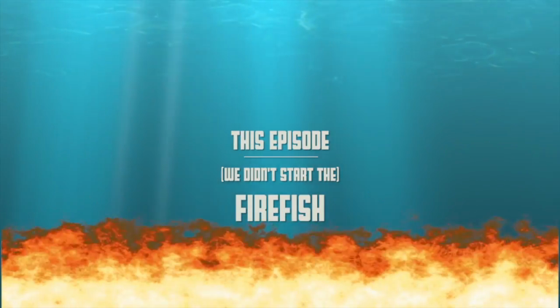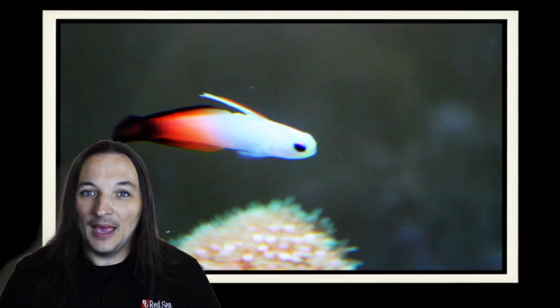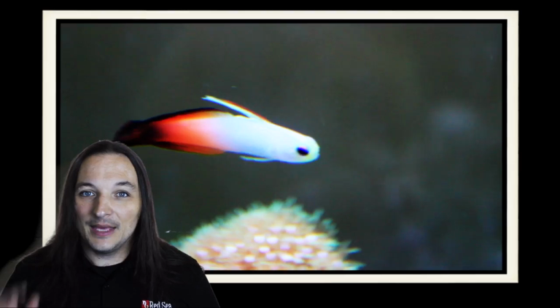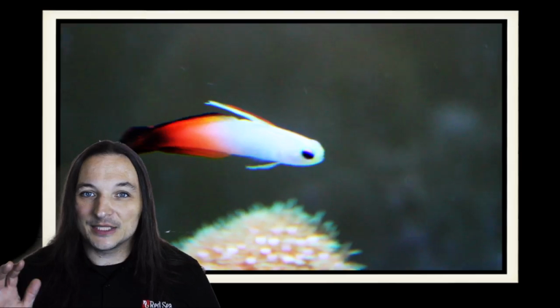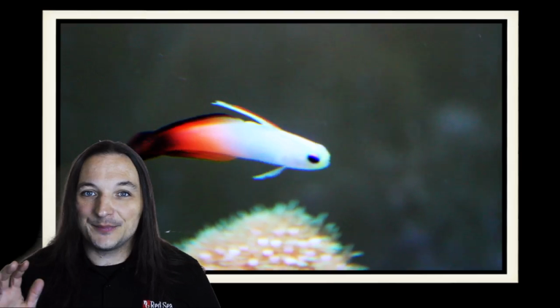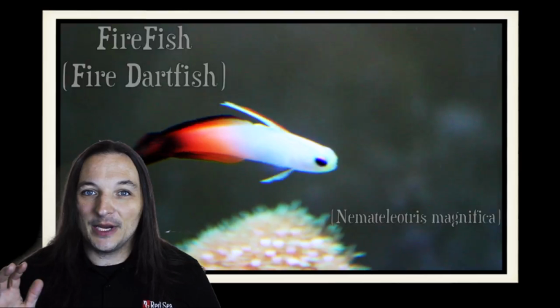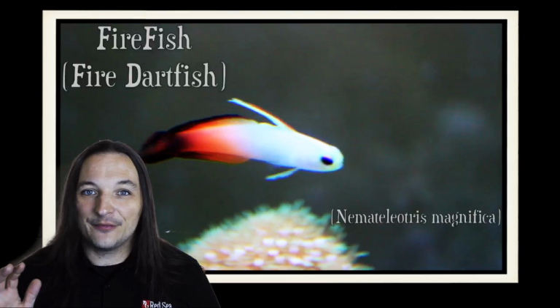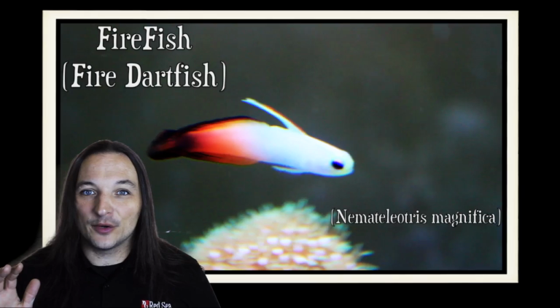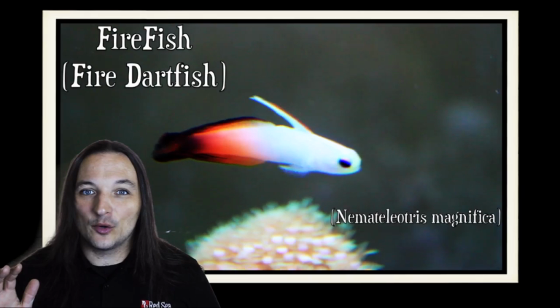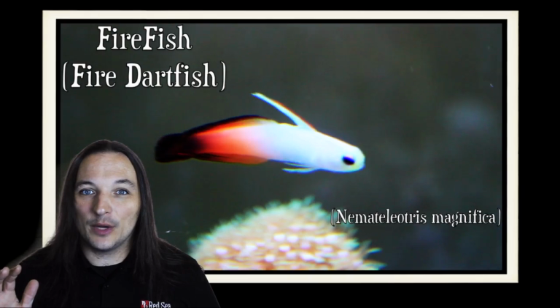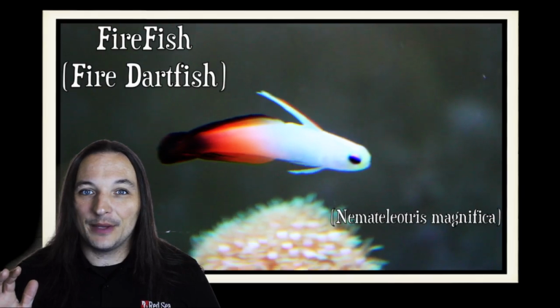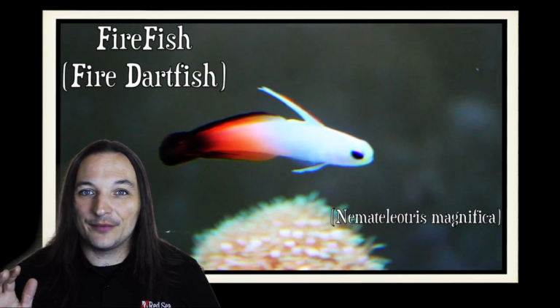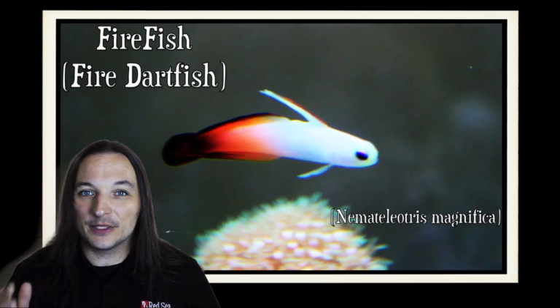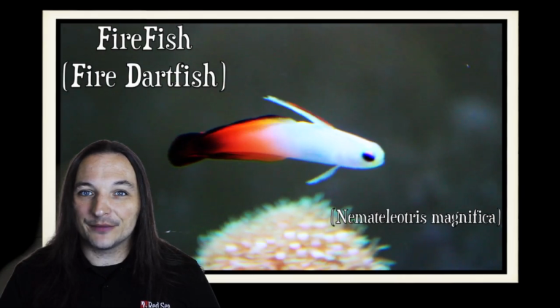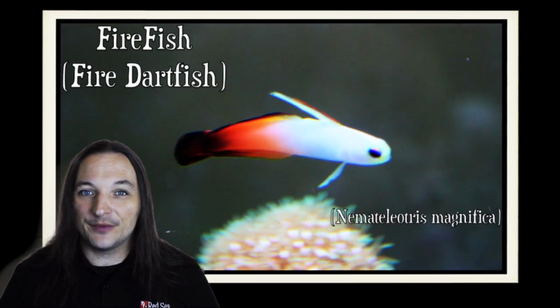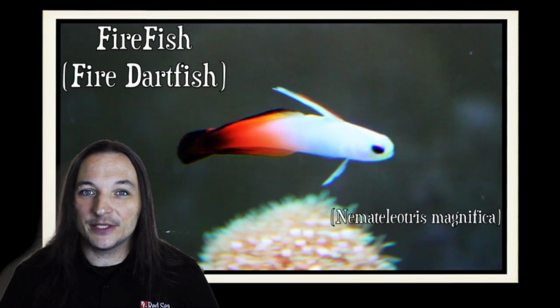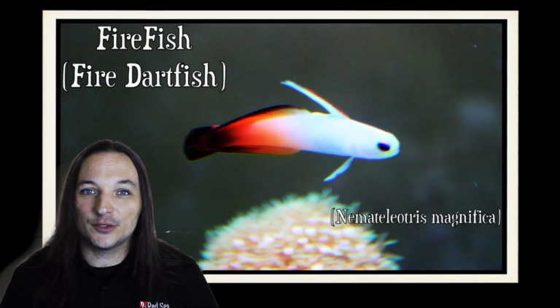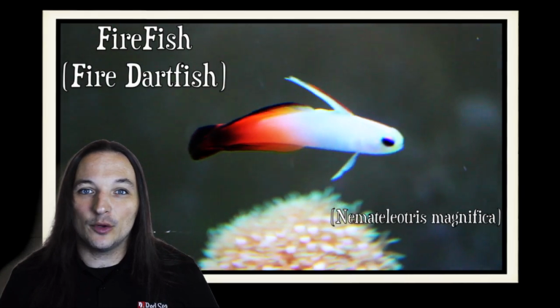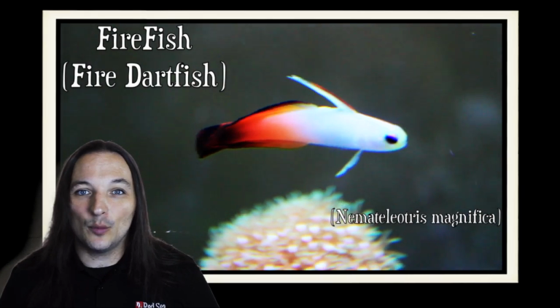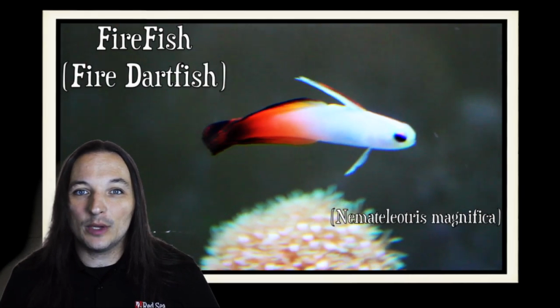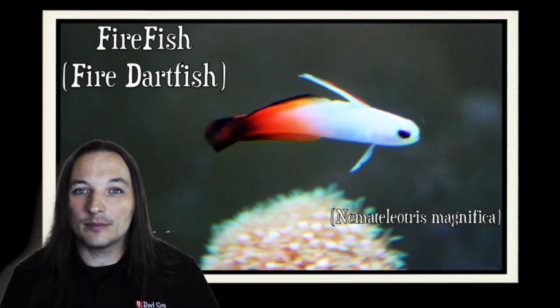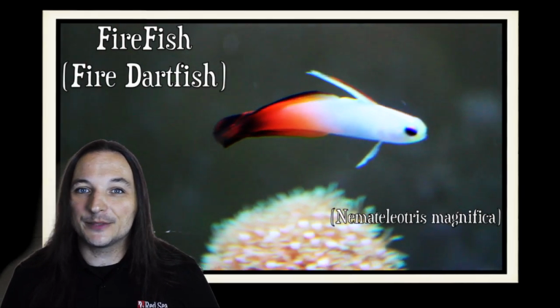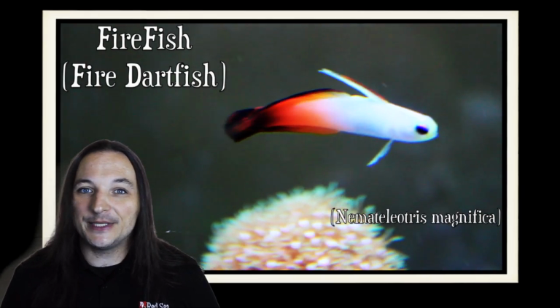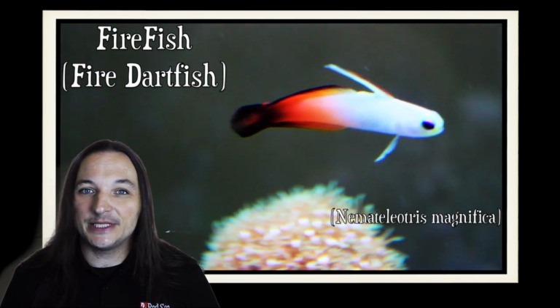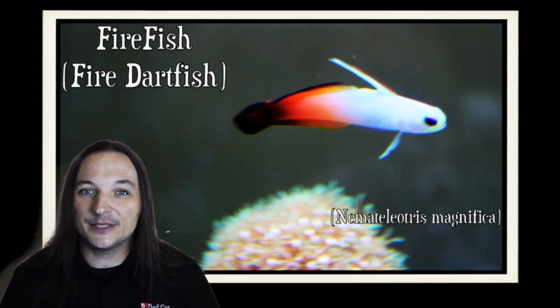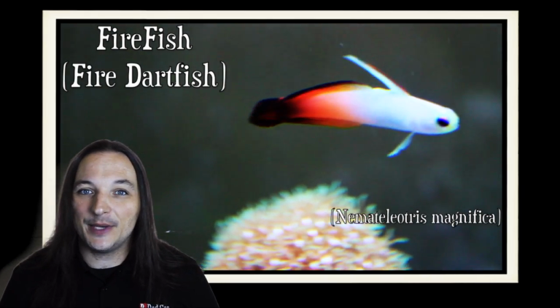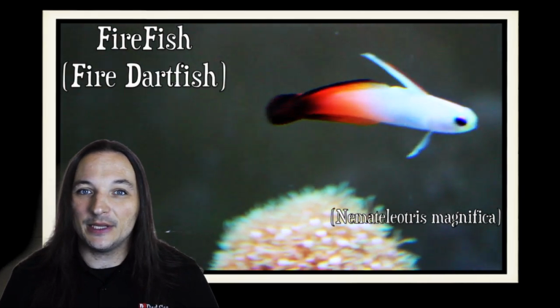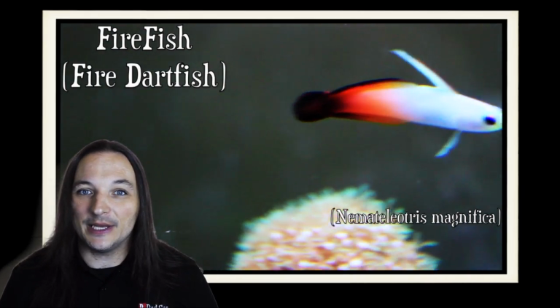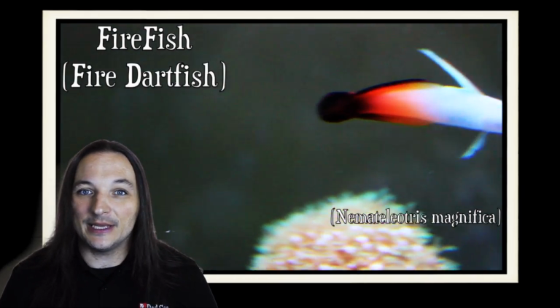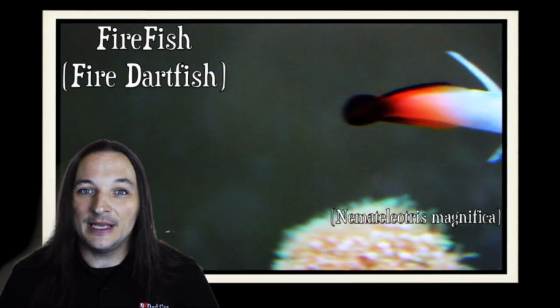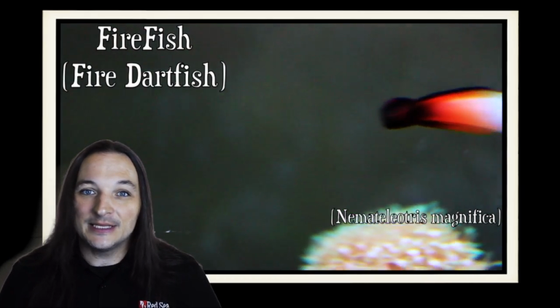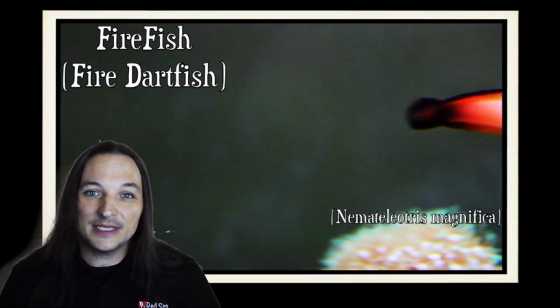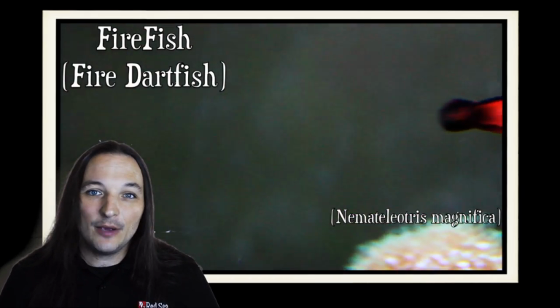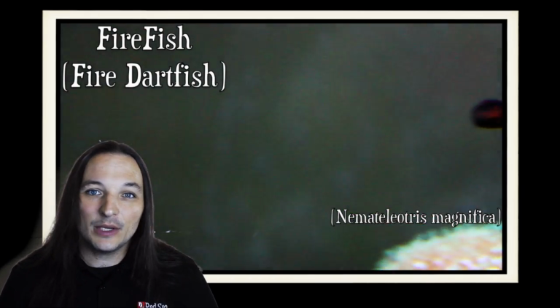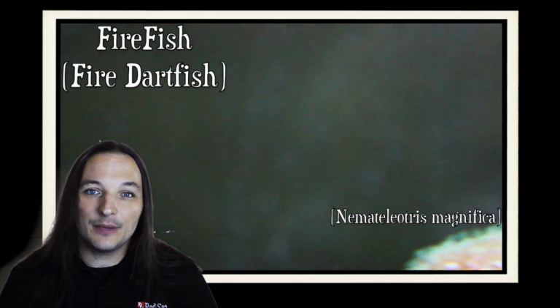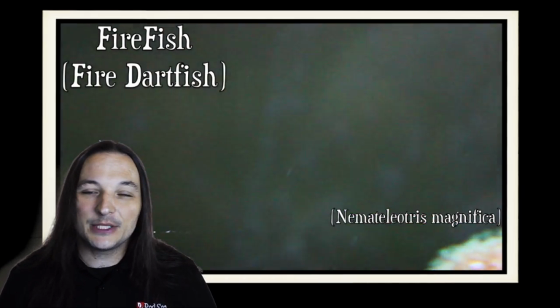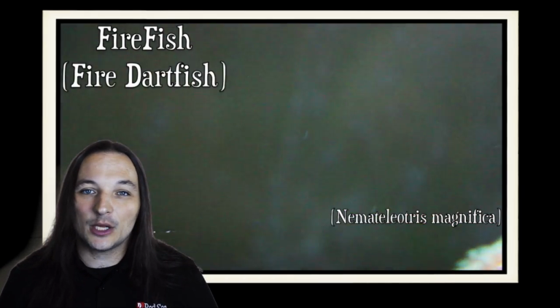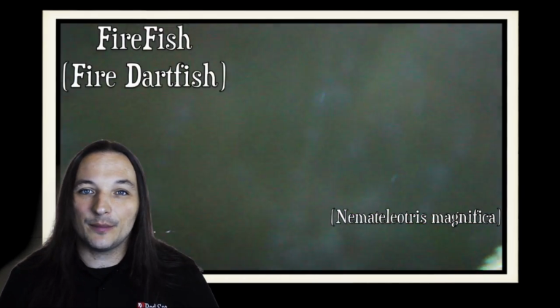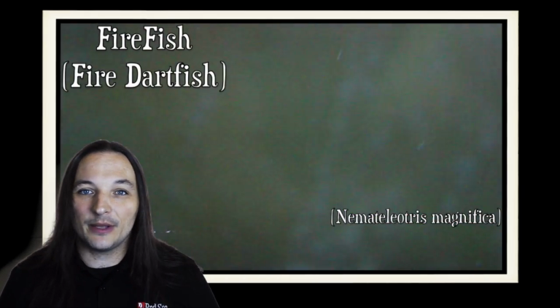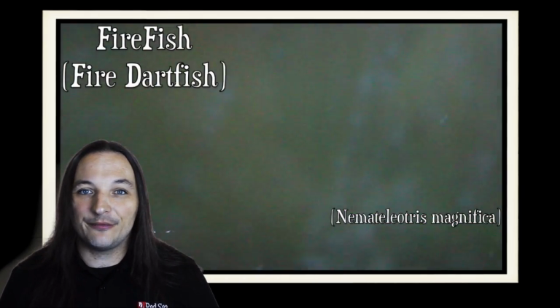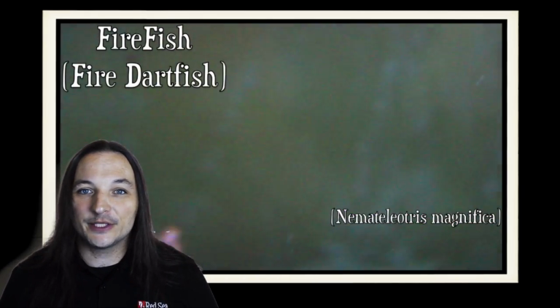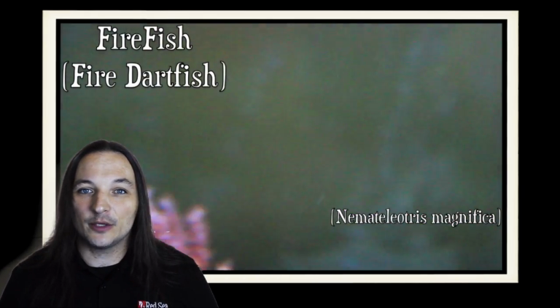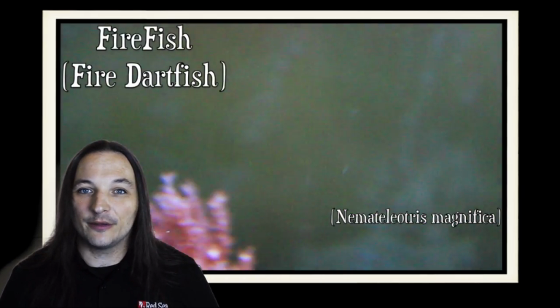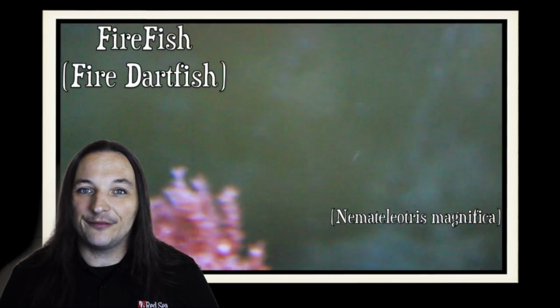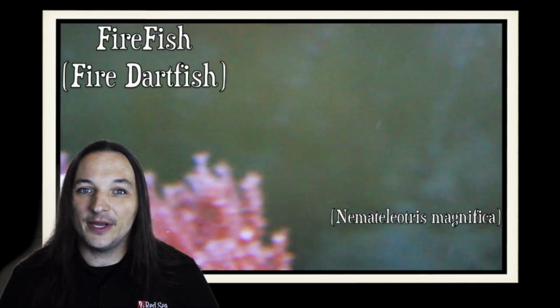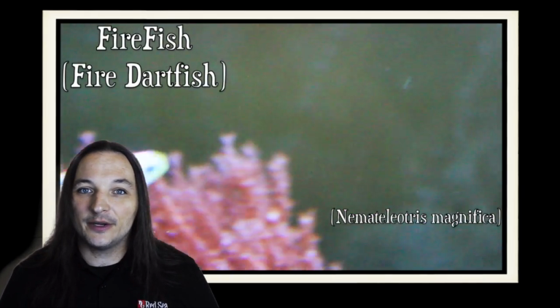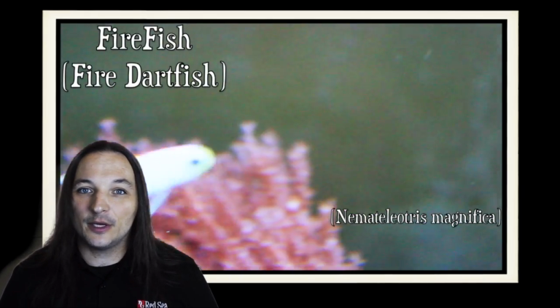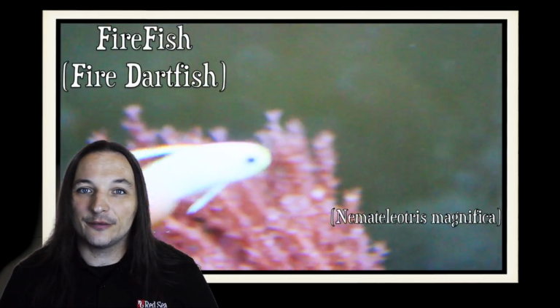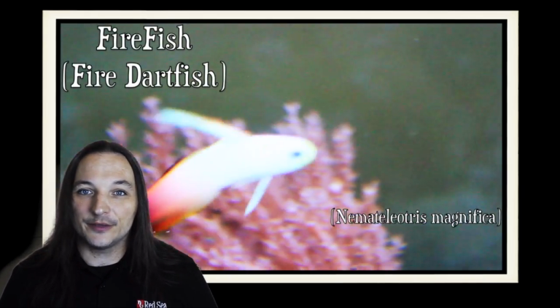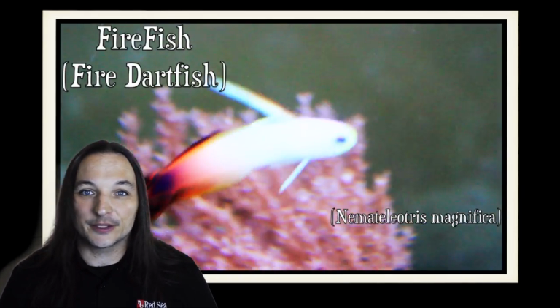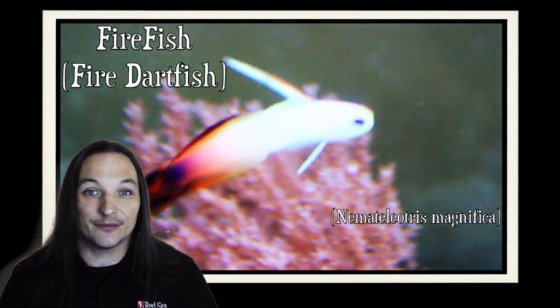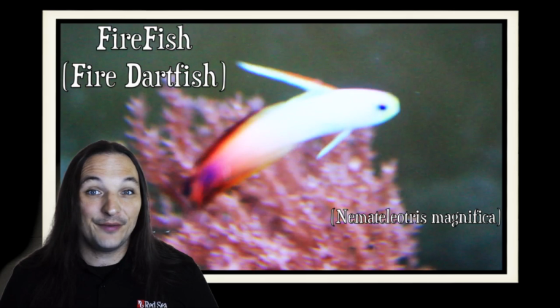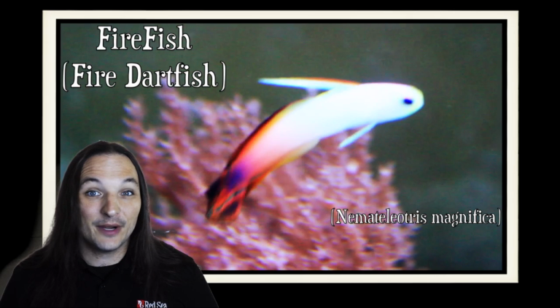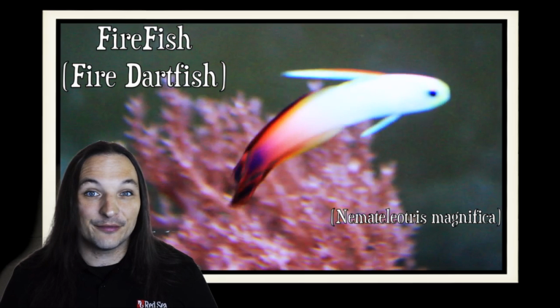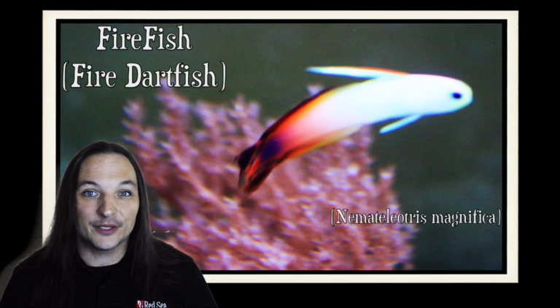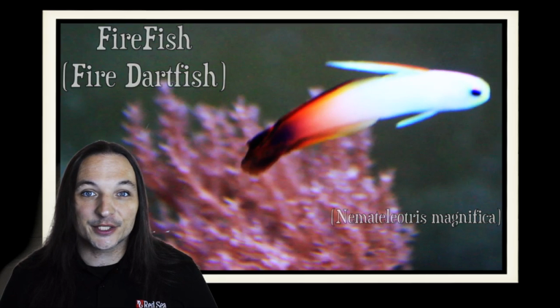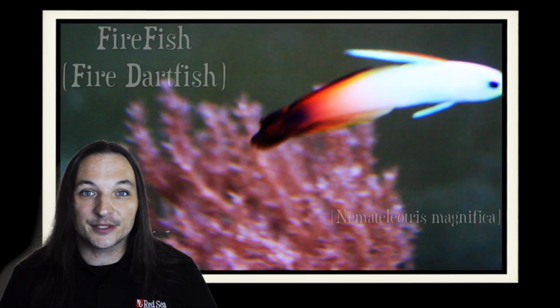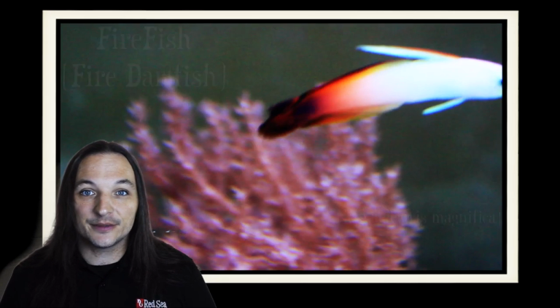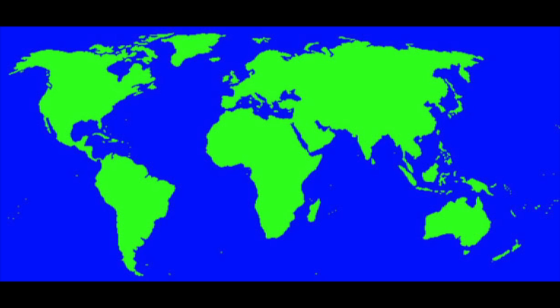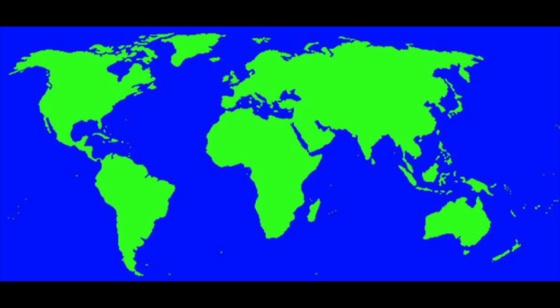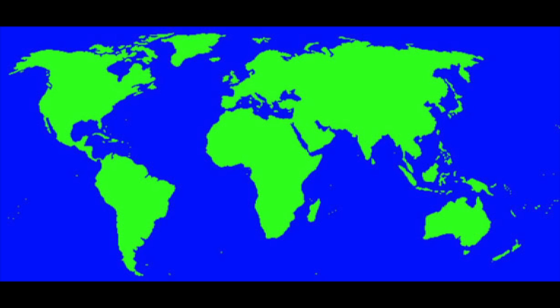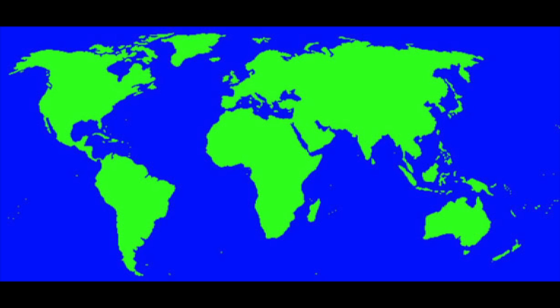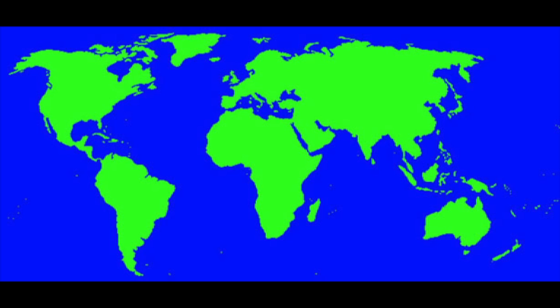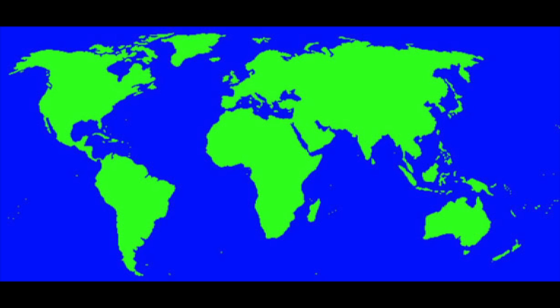Hey, this is Barry for Aquarium Outfitters and Fish Store, and welcome to Species Spotlight. Today we're going to be talking about a fish called a fire dart fish, or fire fish.